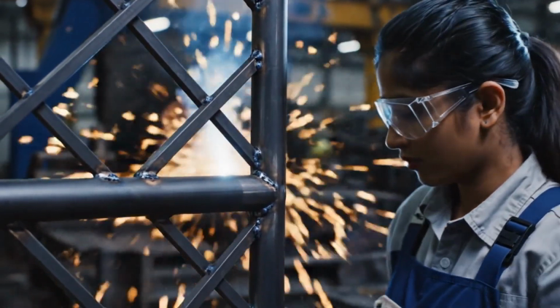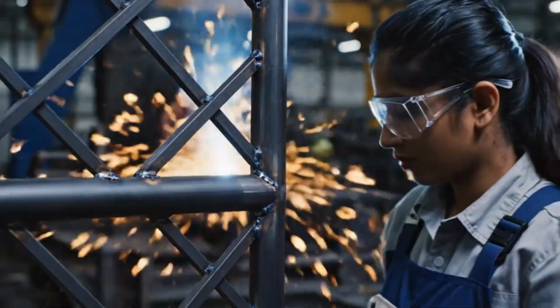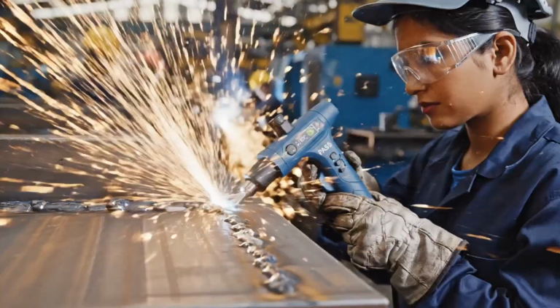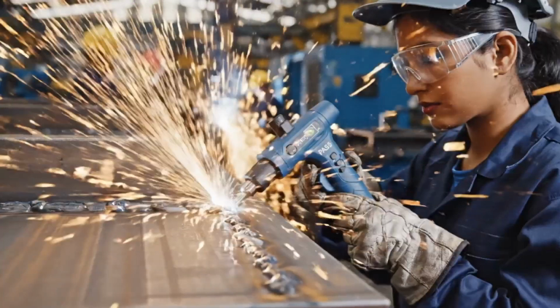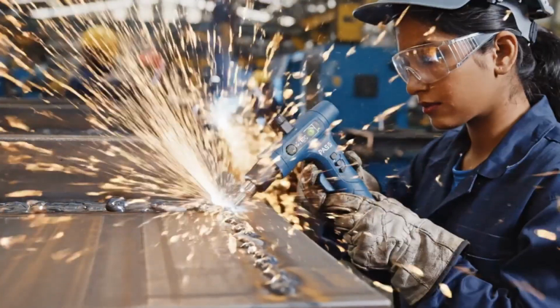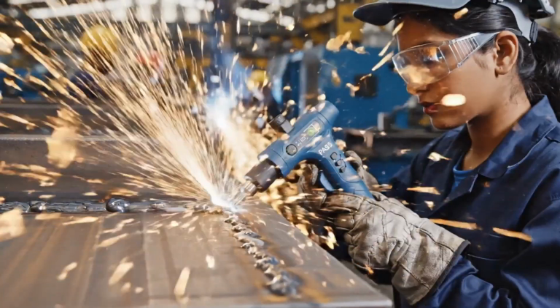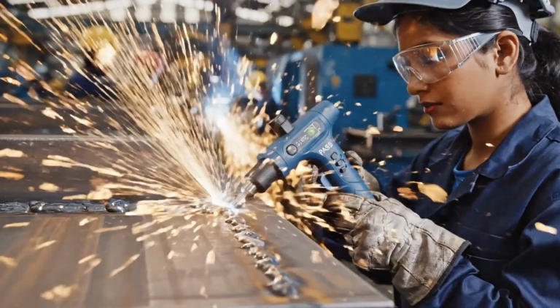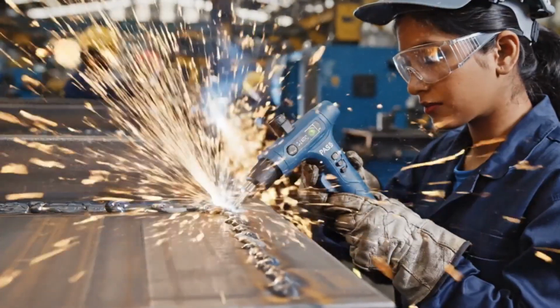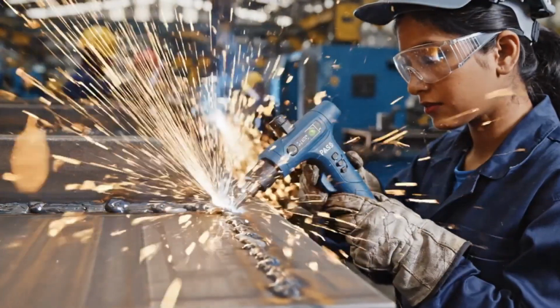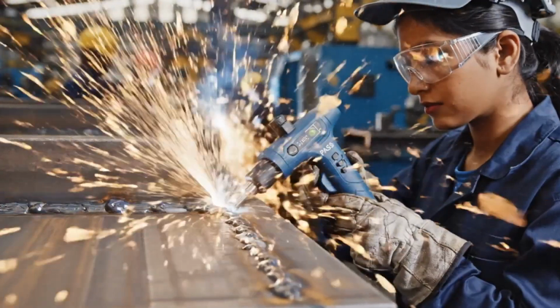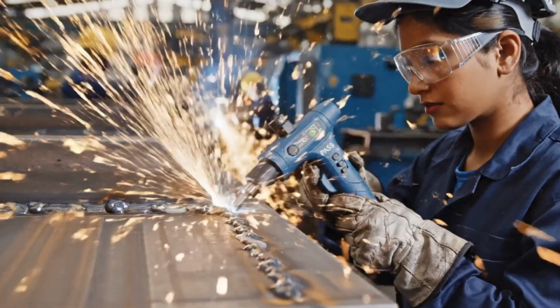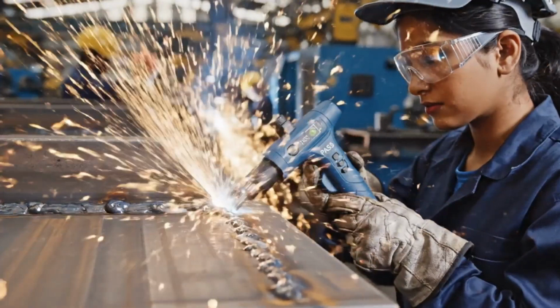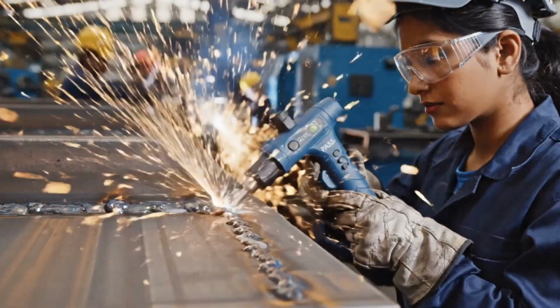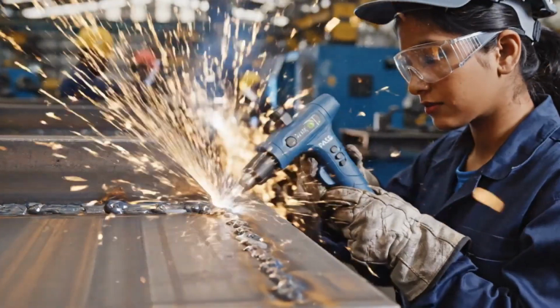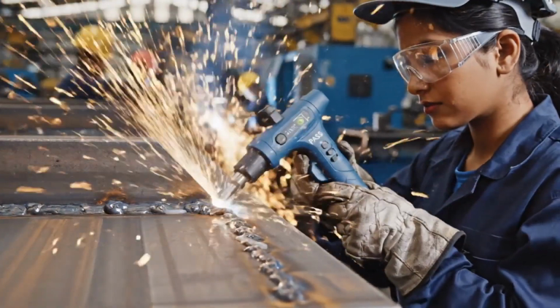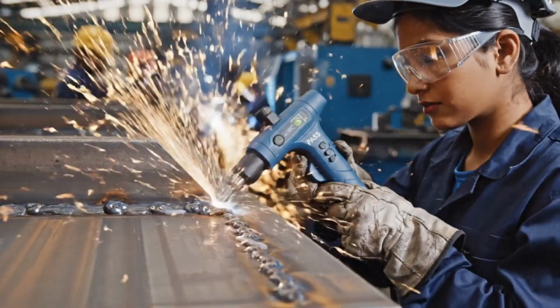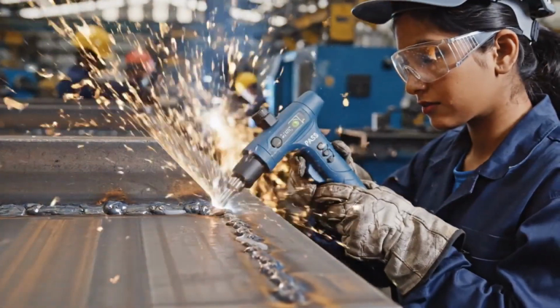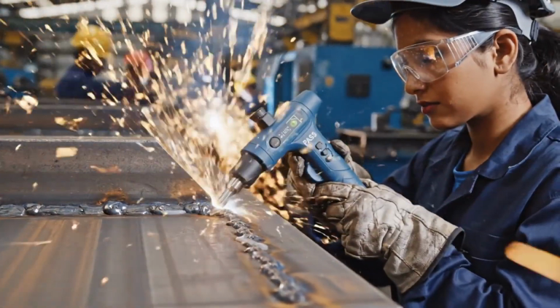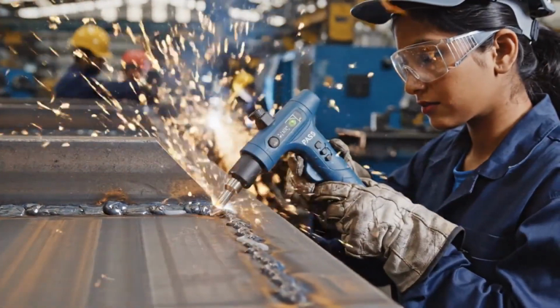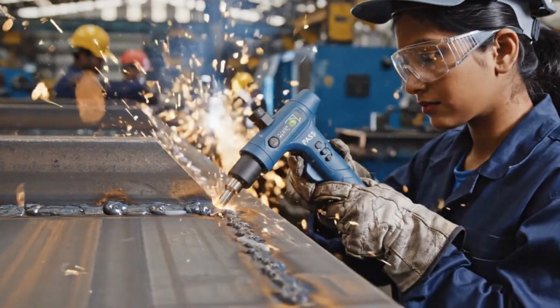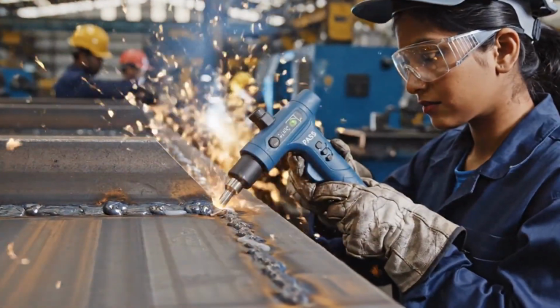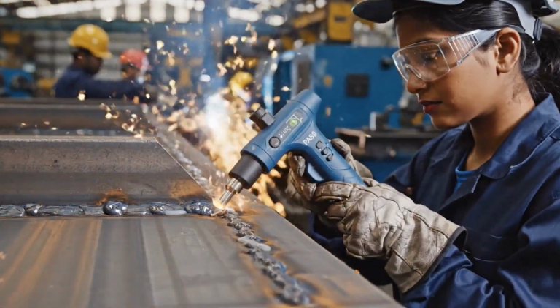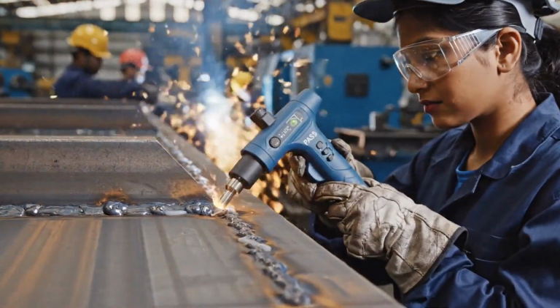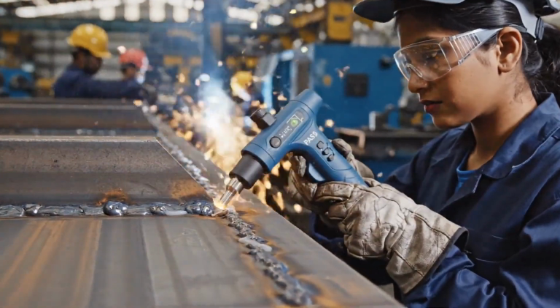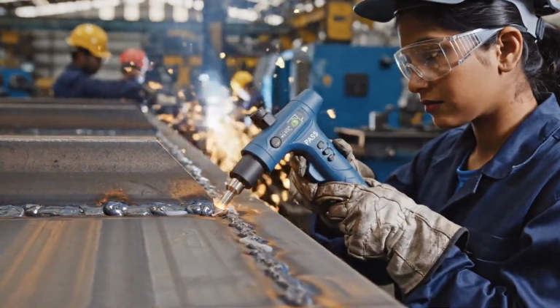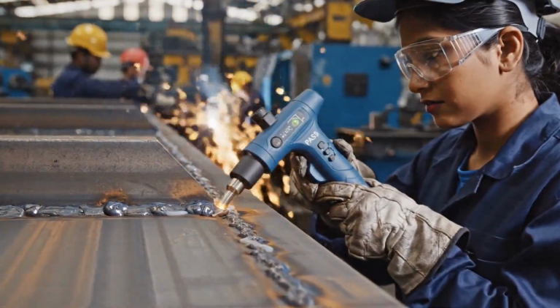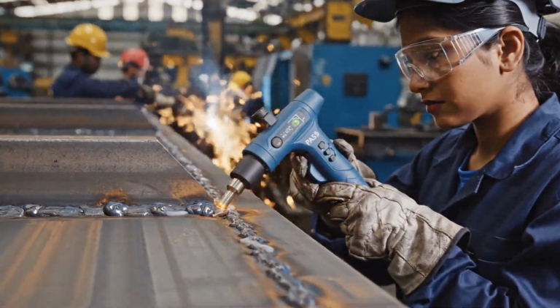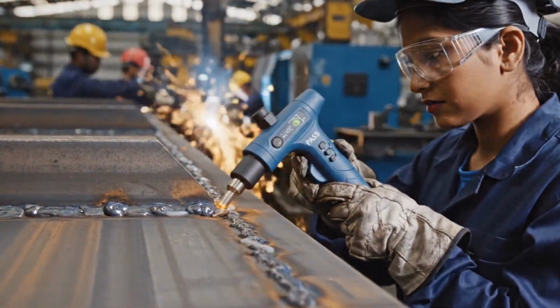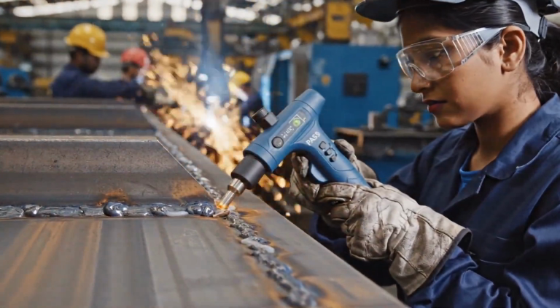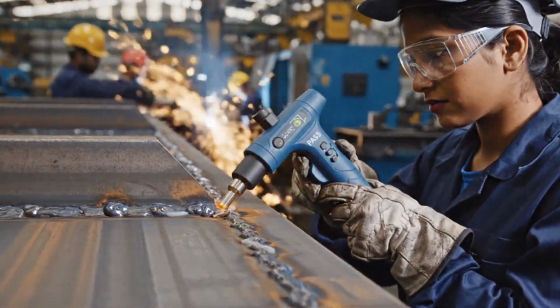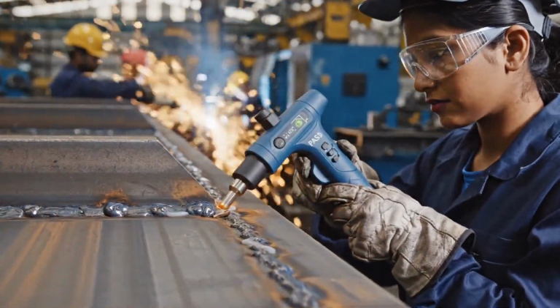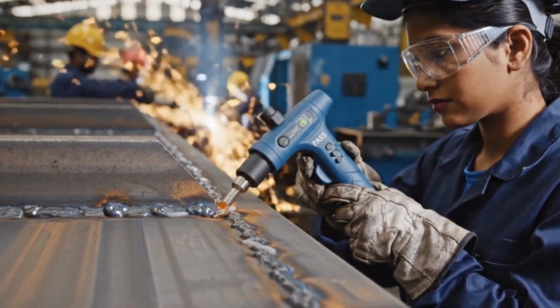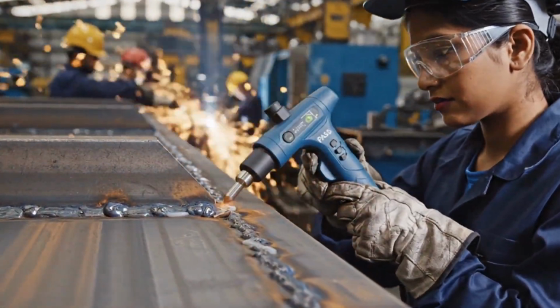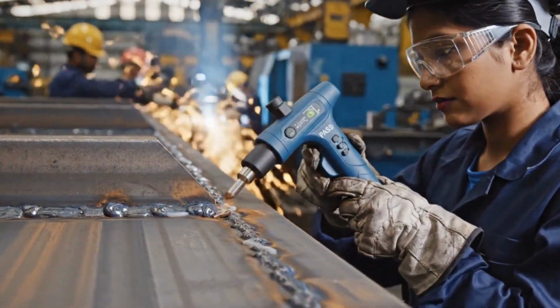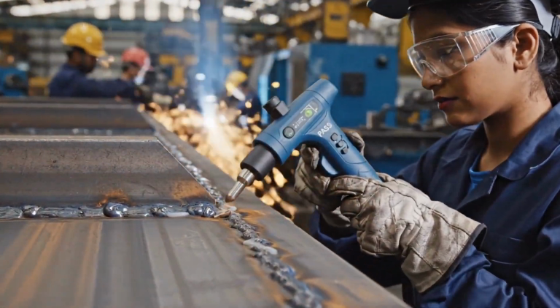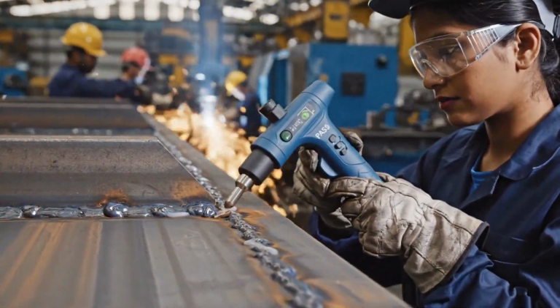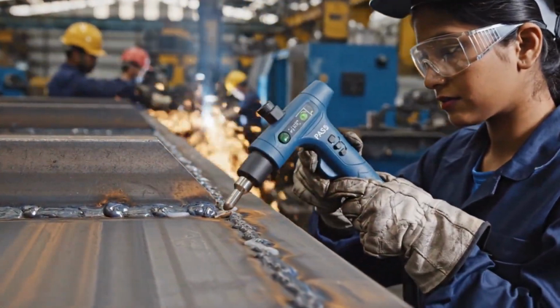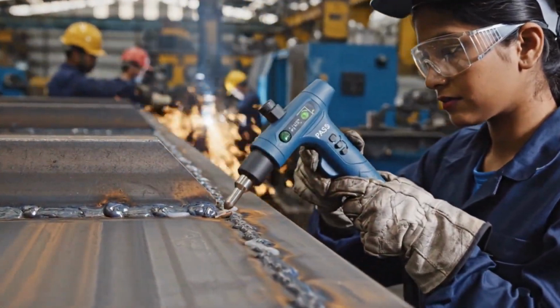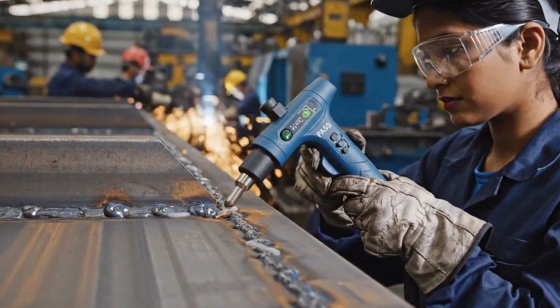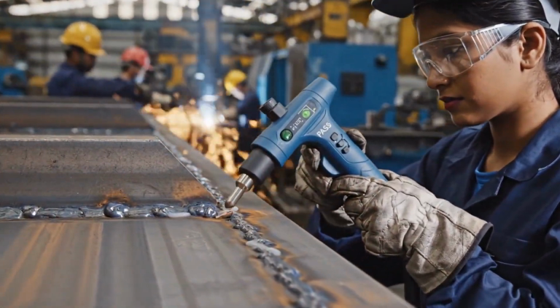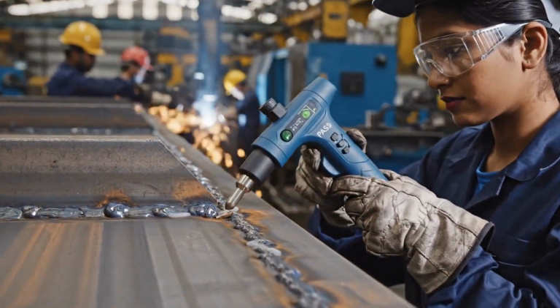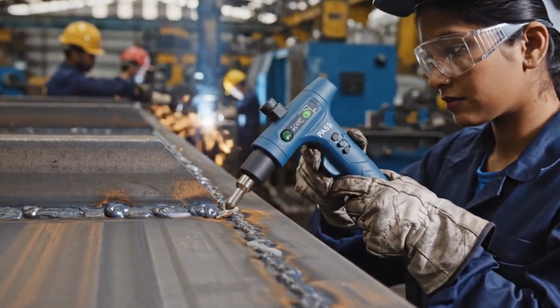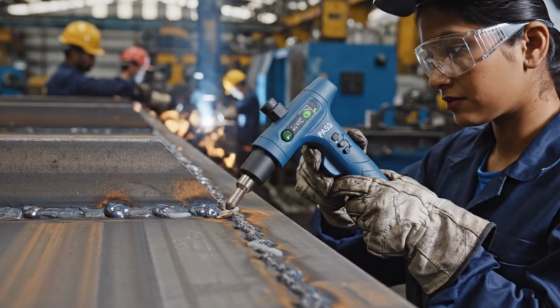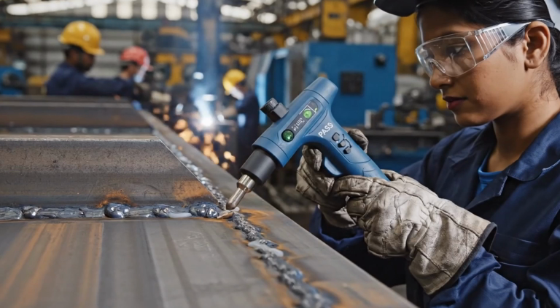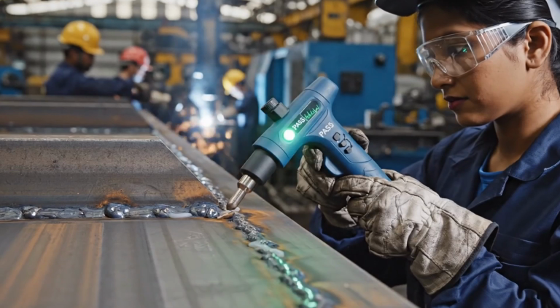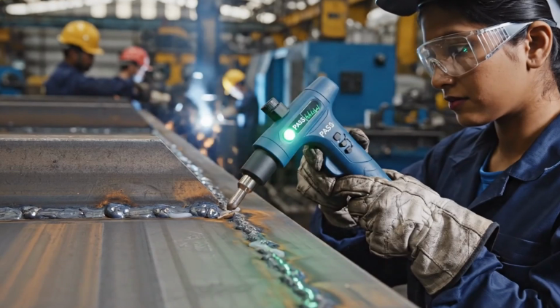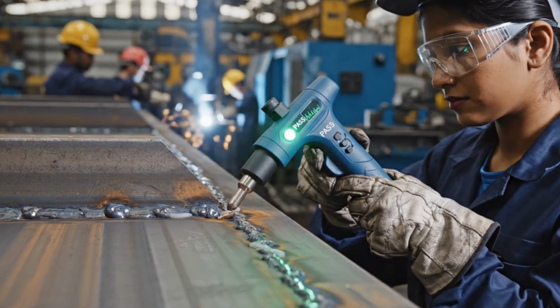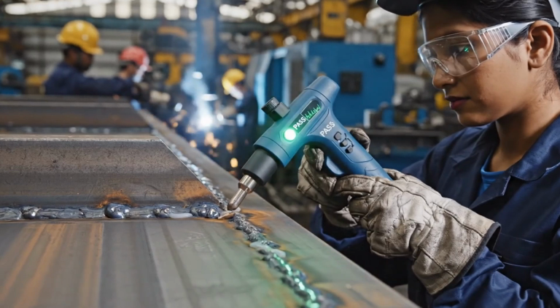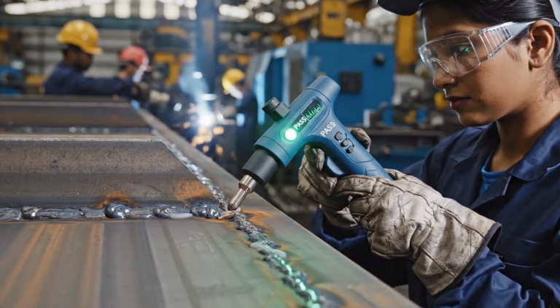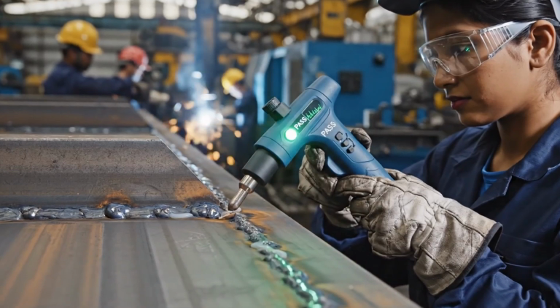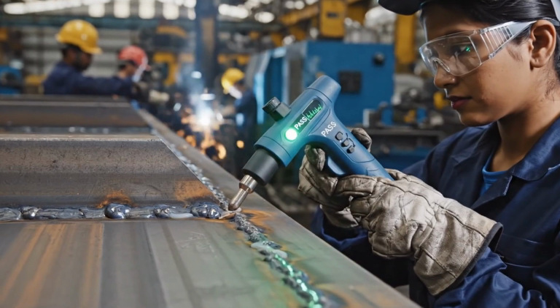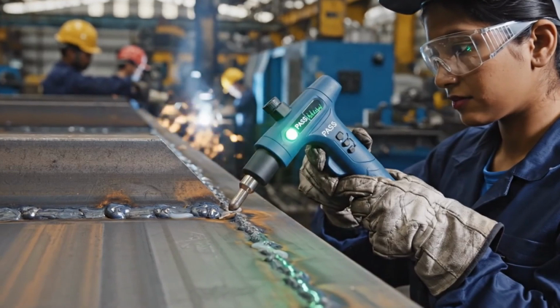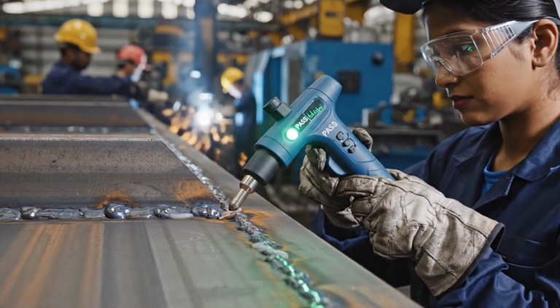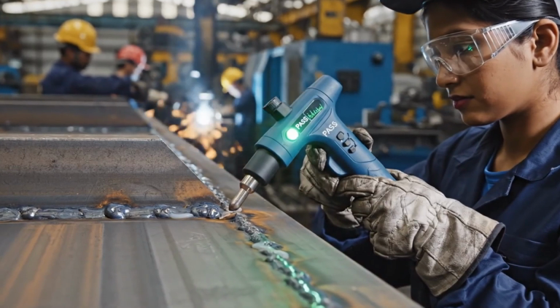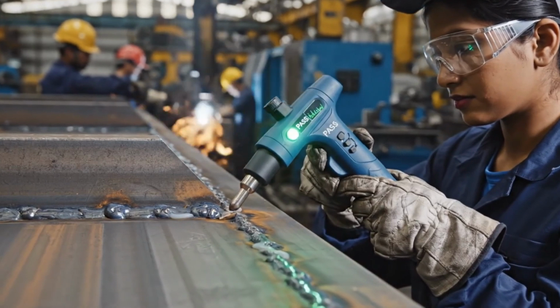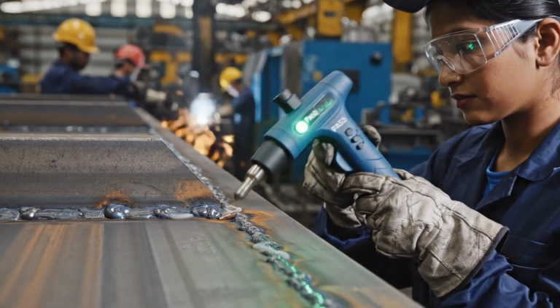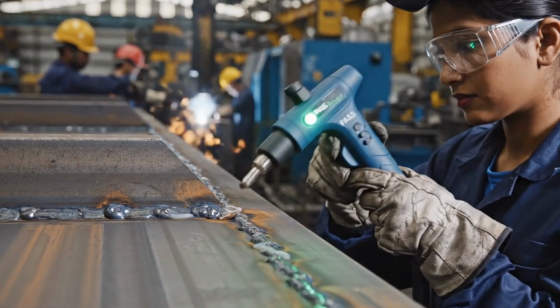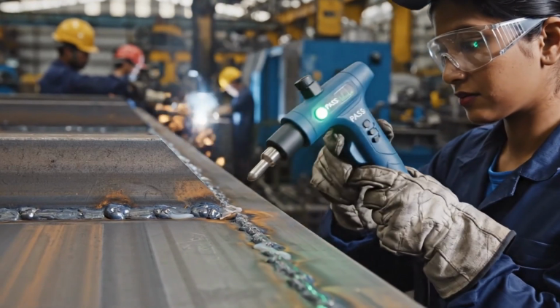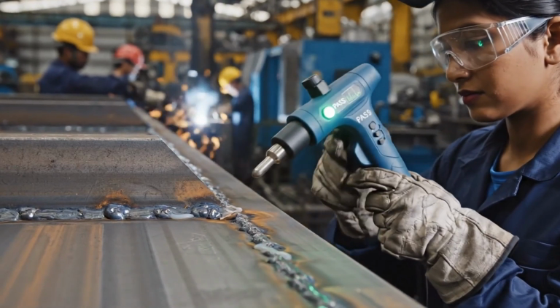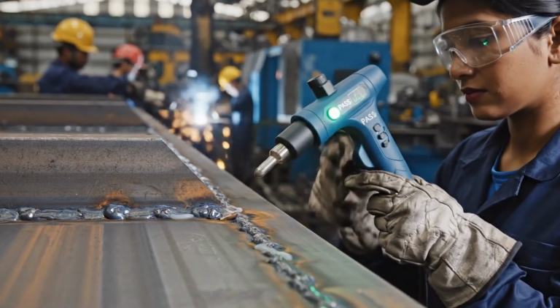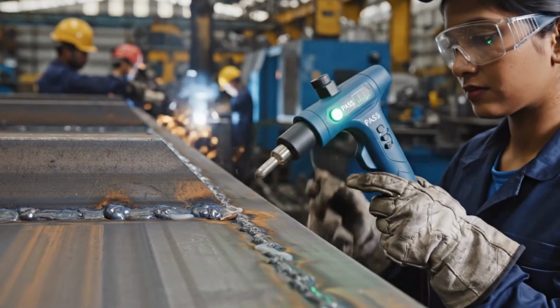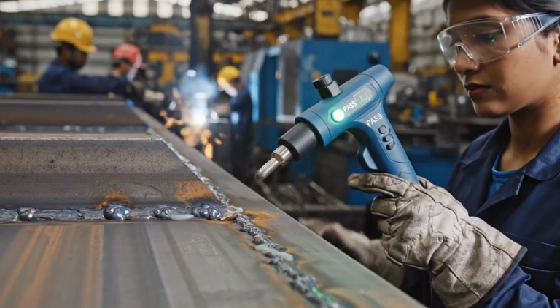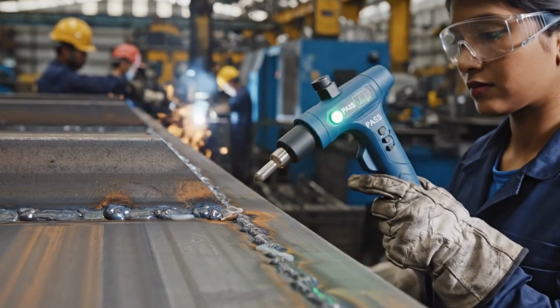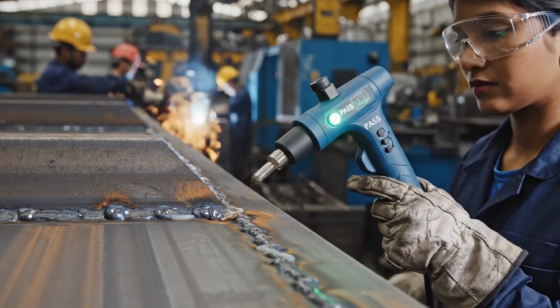Utilizing advanced ultrasonic technology, the technician verifies the integrity of the critical weld, confirming a perfect pass.